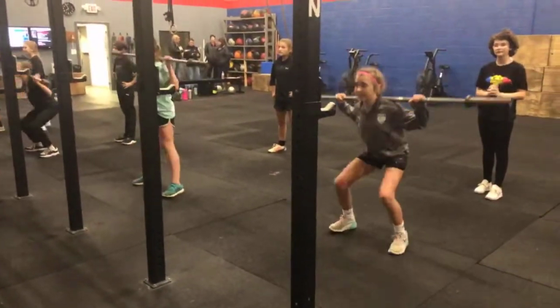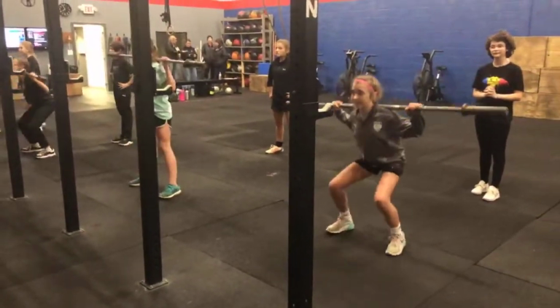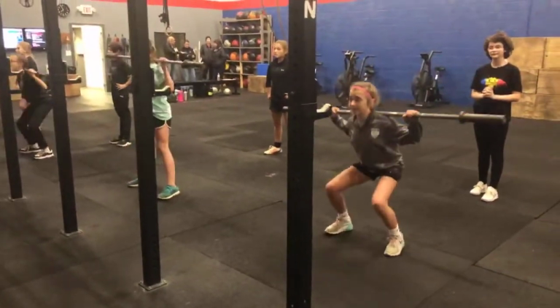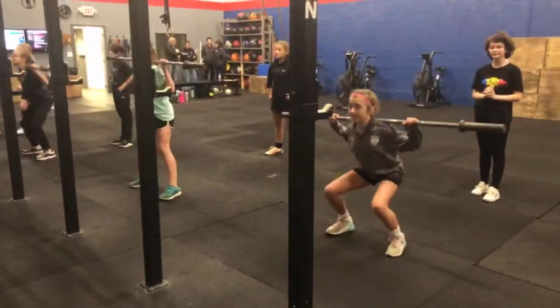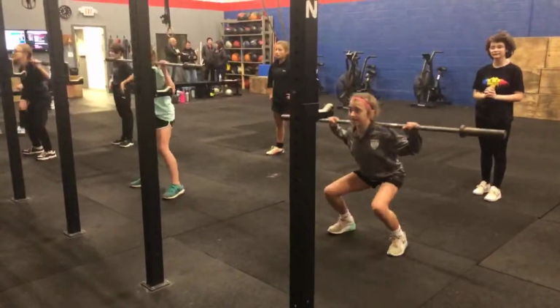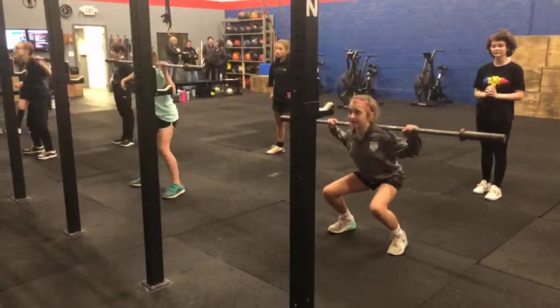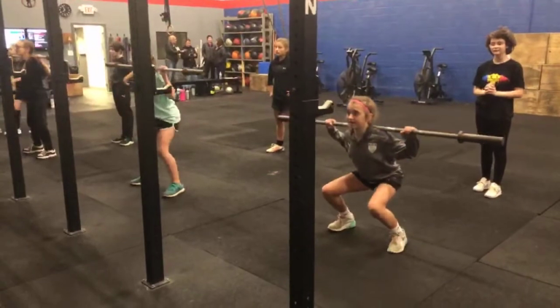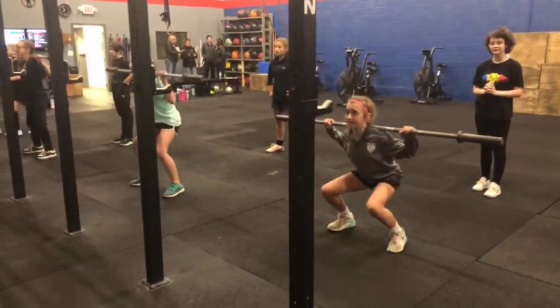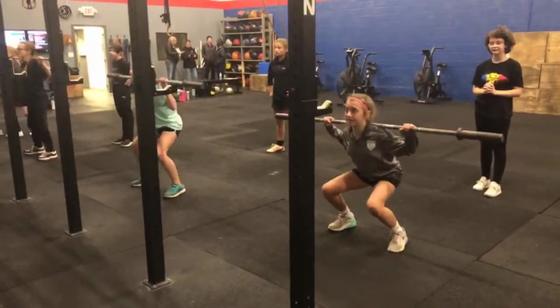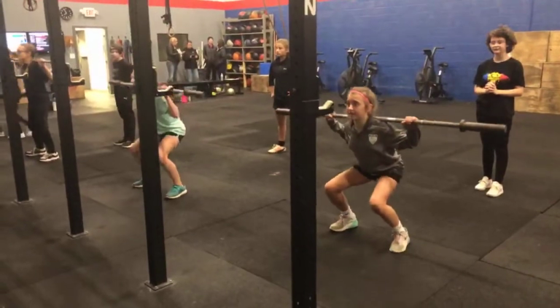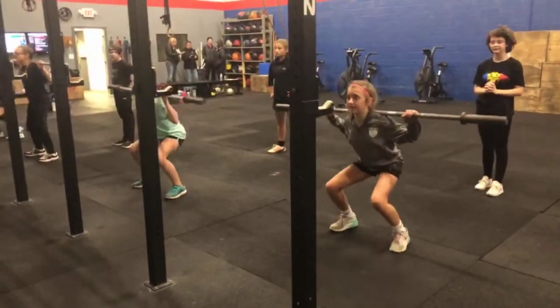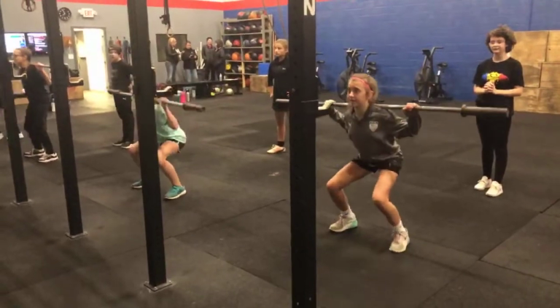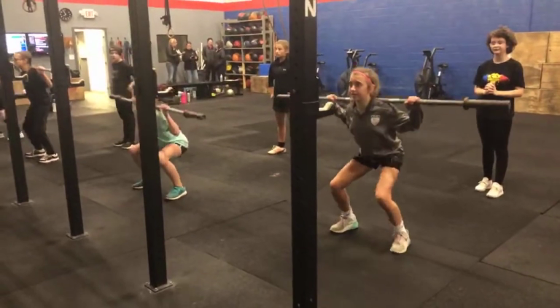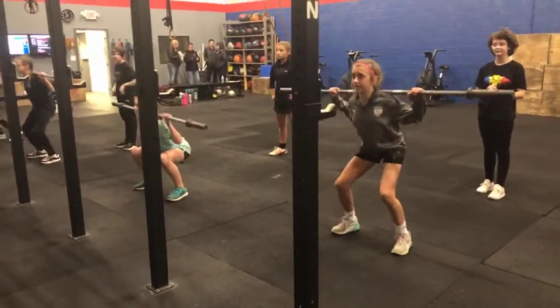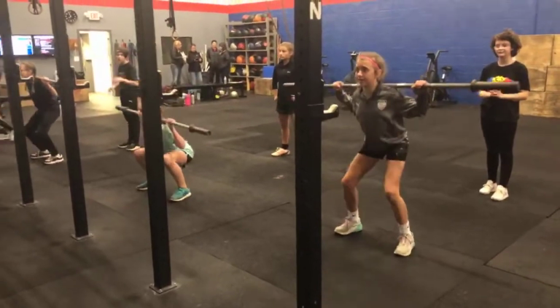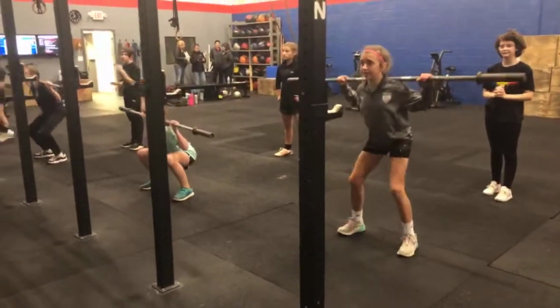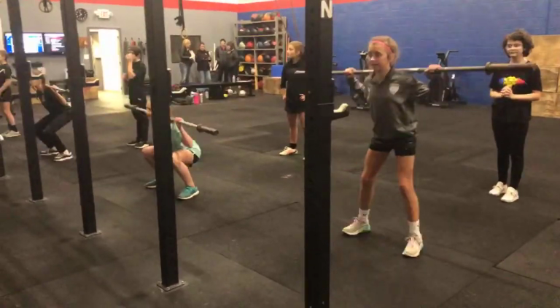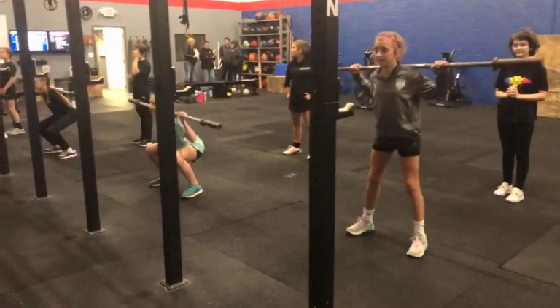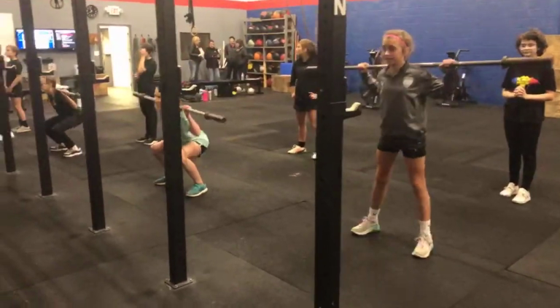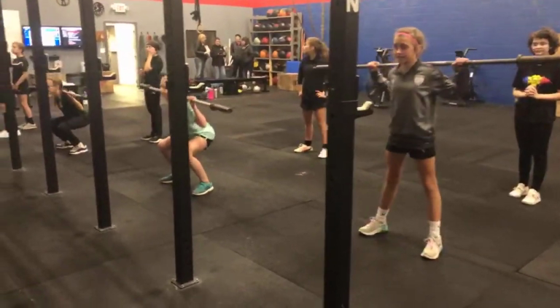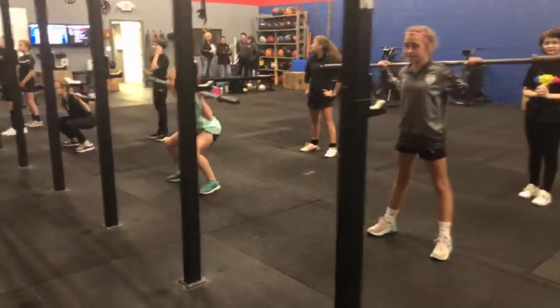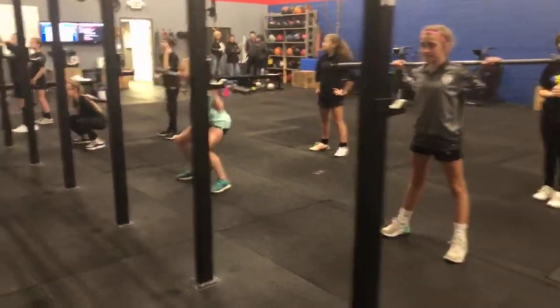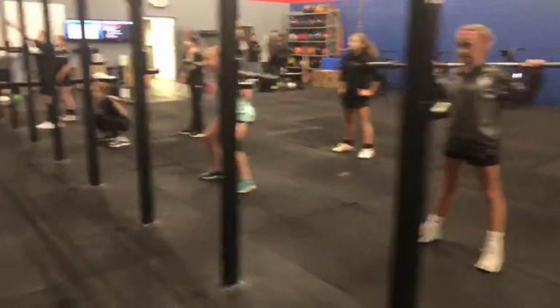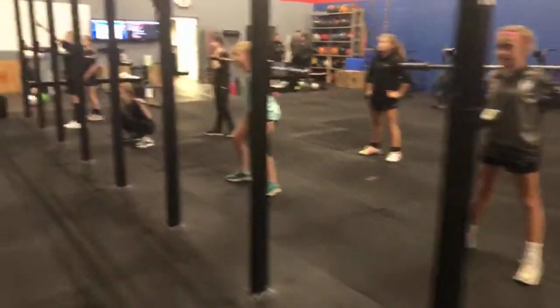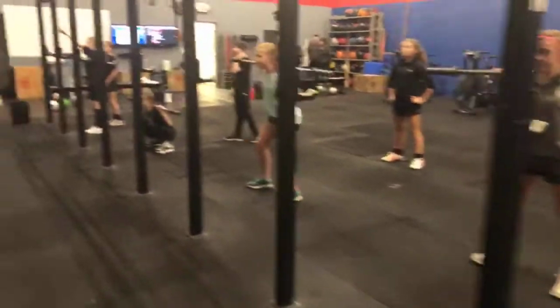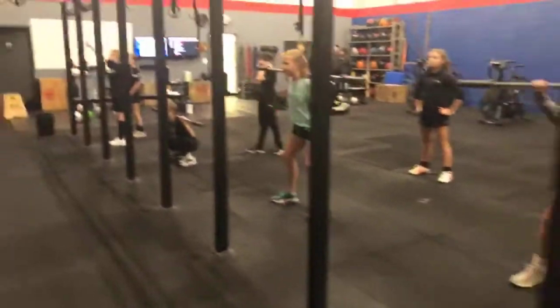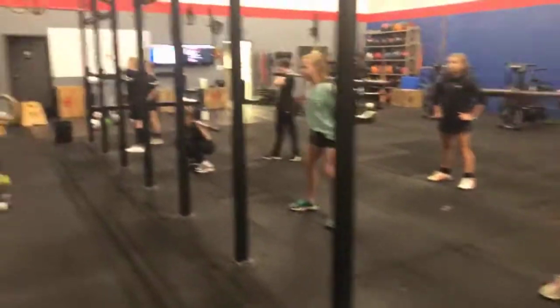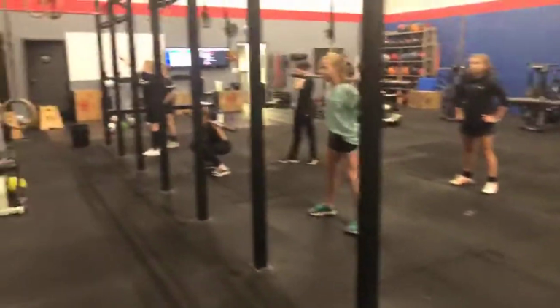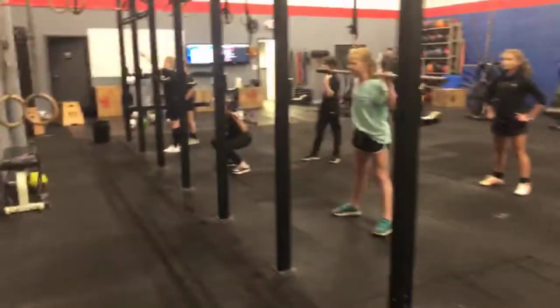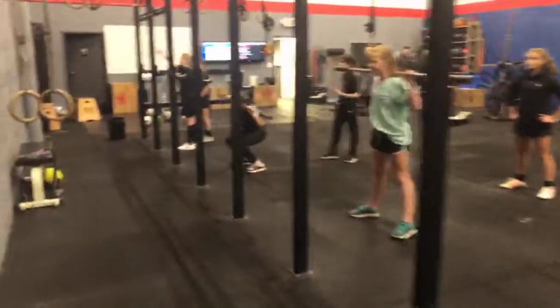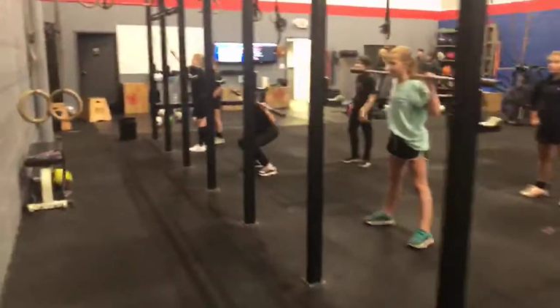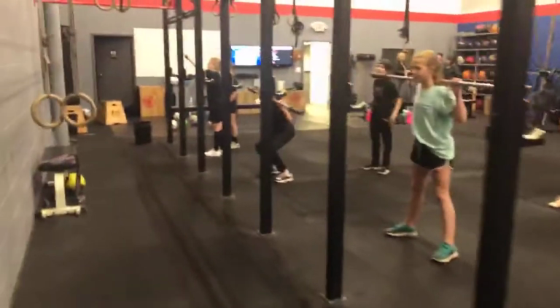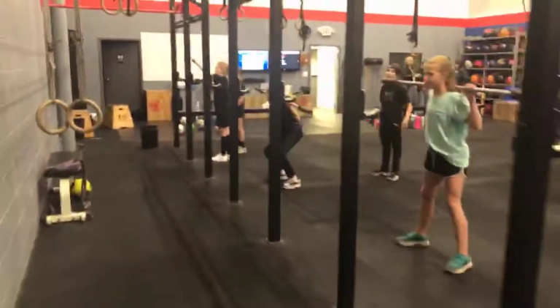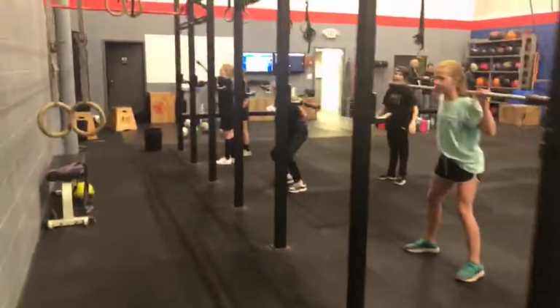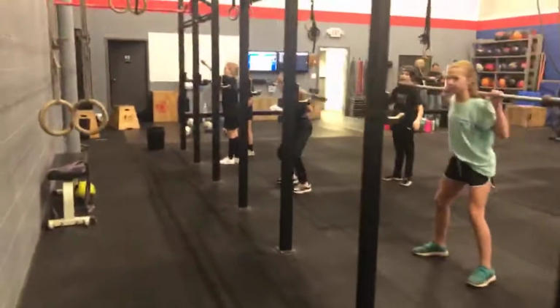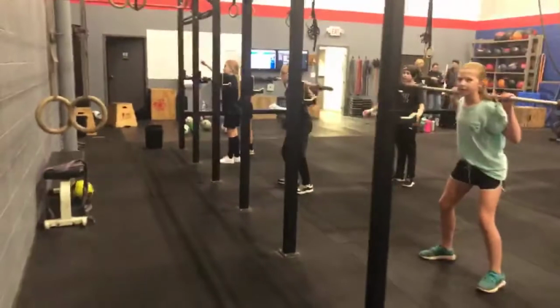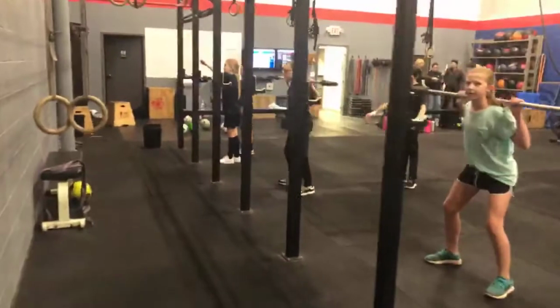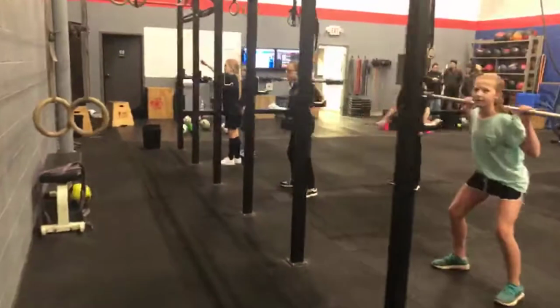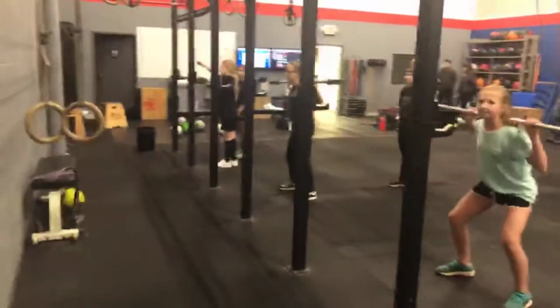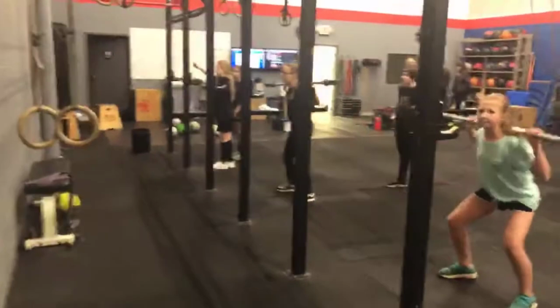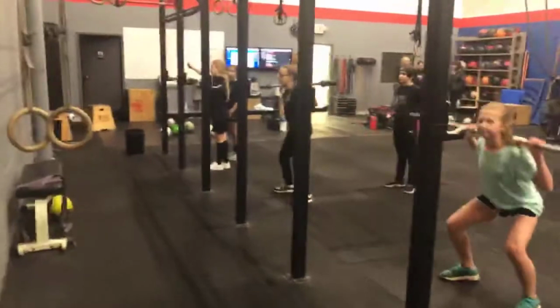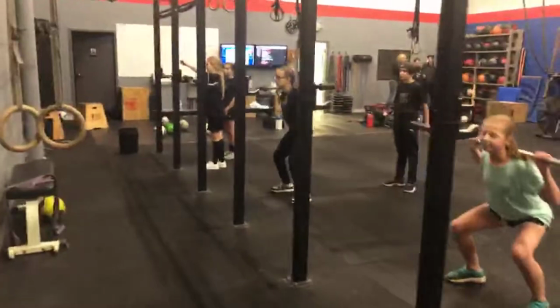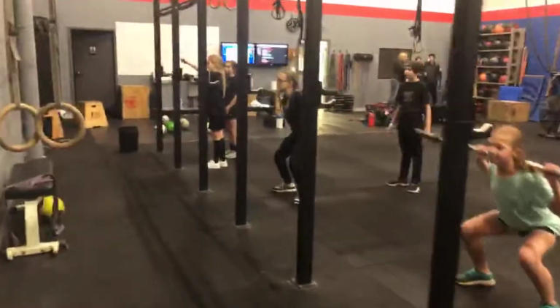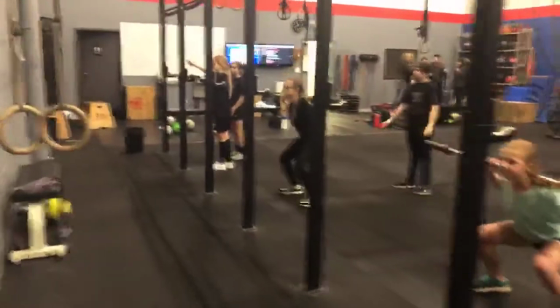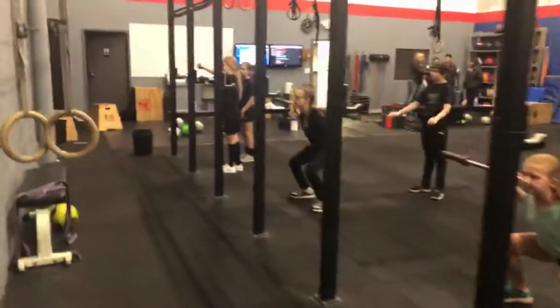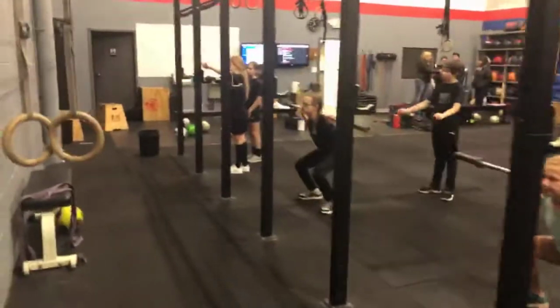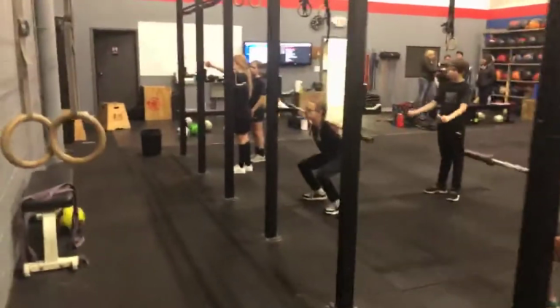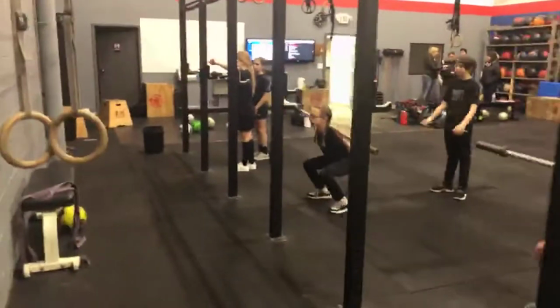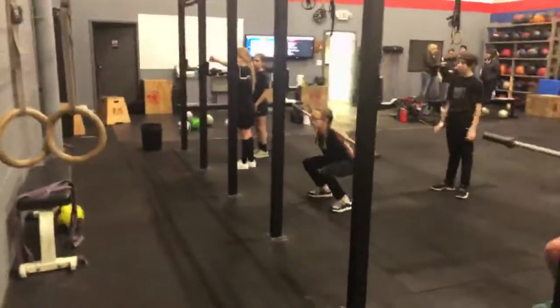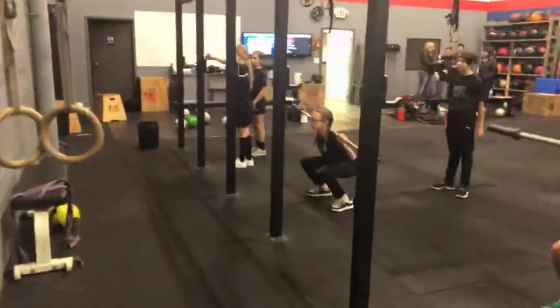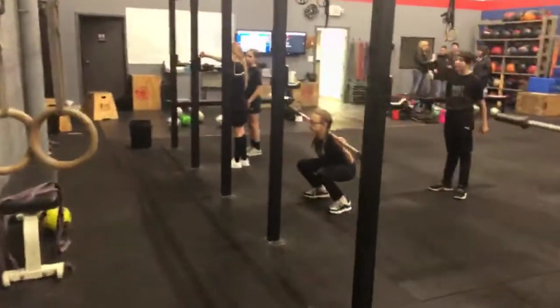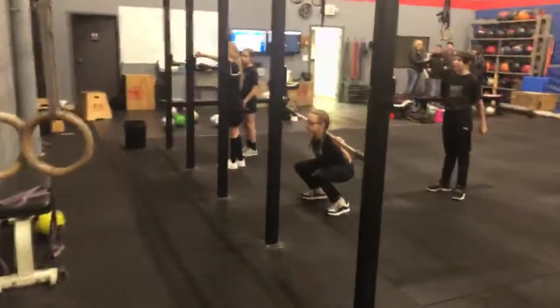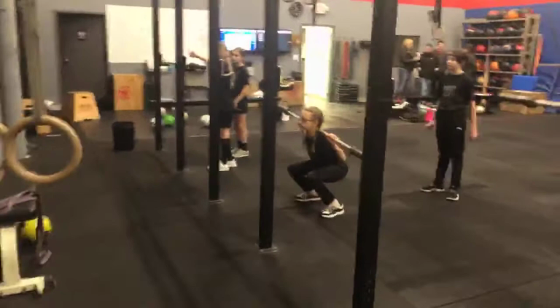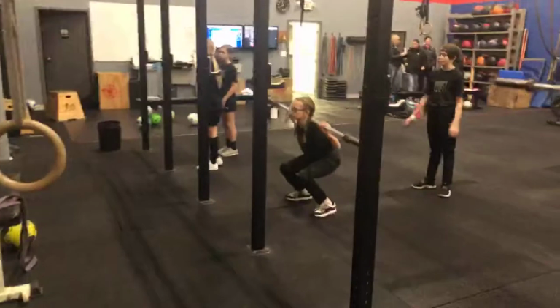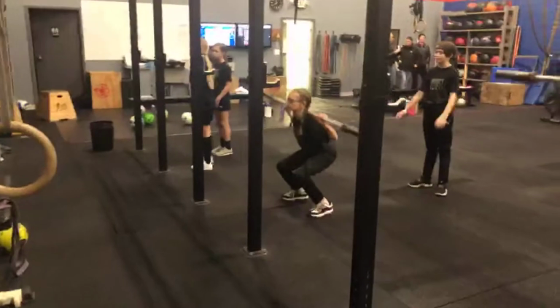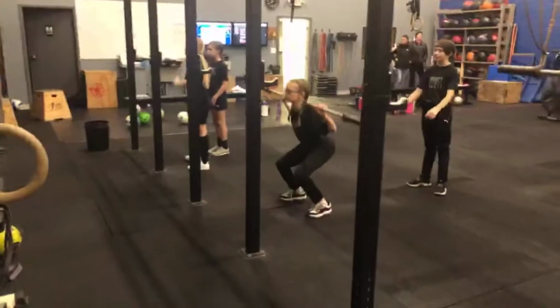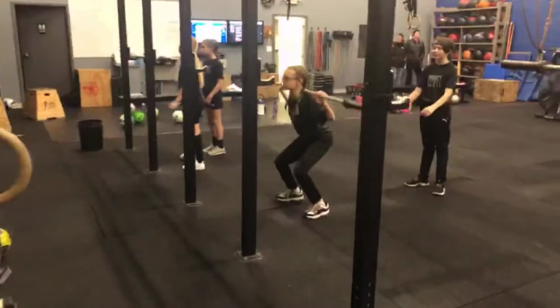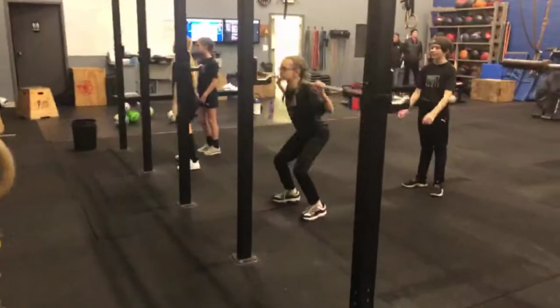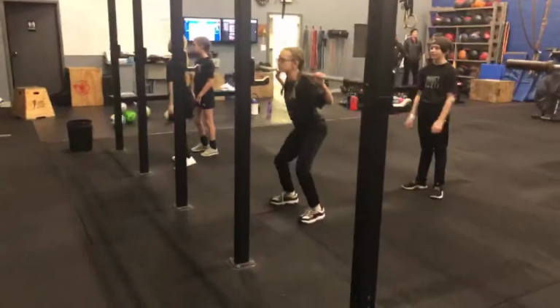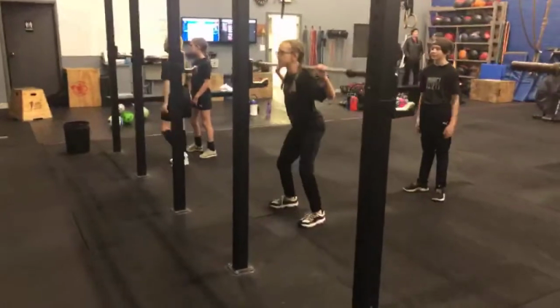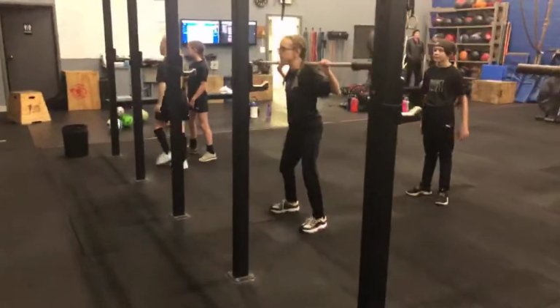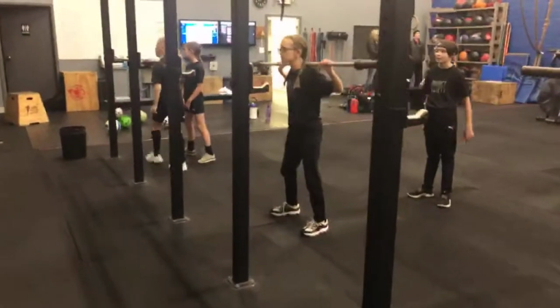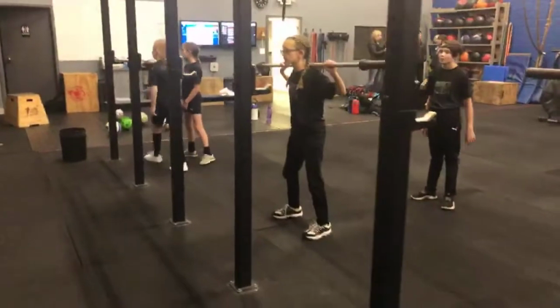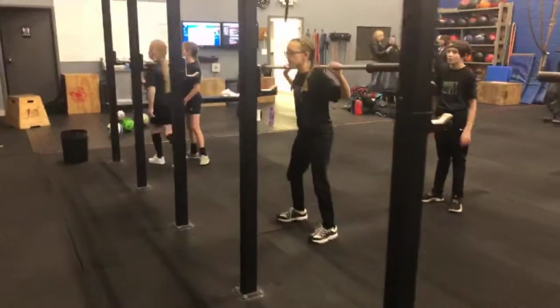Nice and easy. Good — not too far down, Emily. I like the depth, but we're gonna — yeah, right there. Good job.